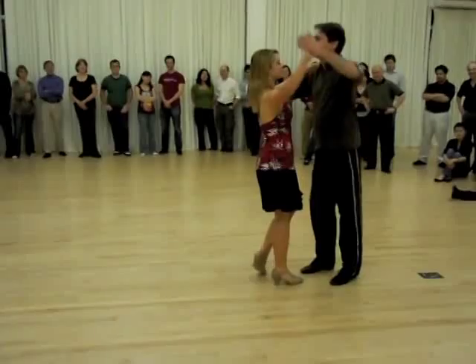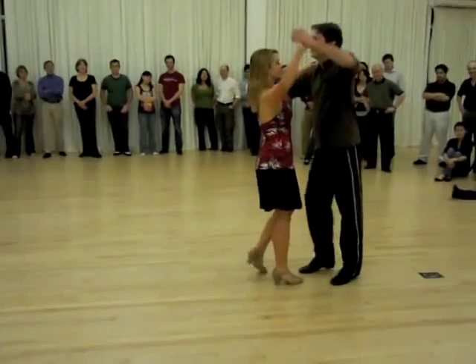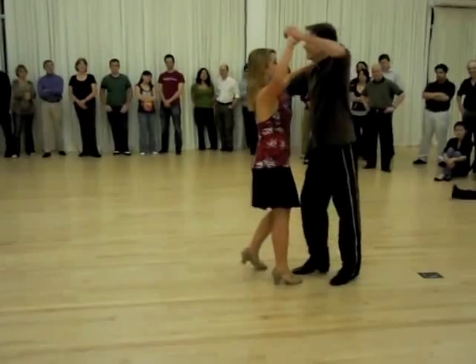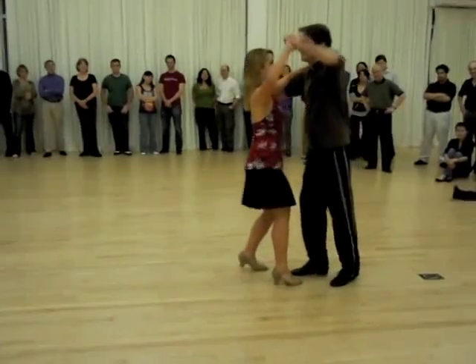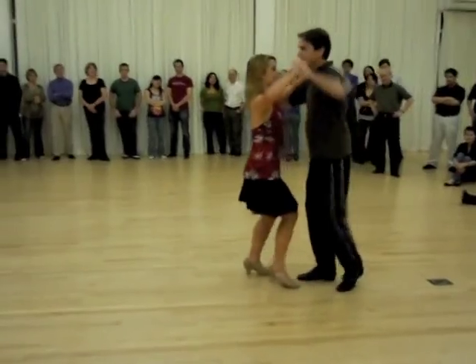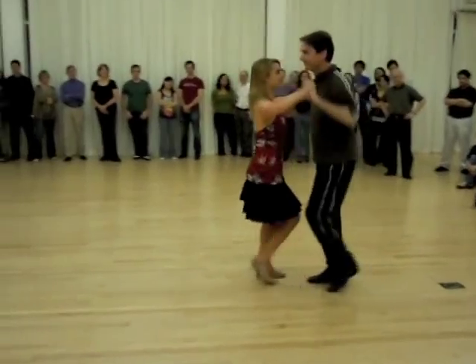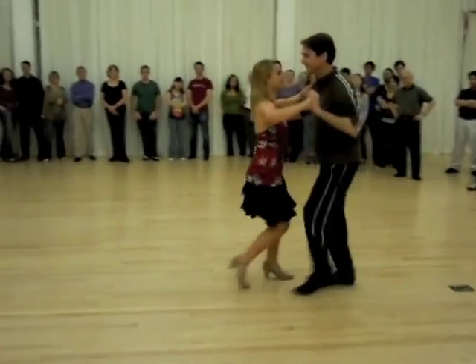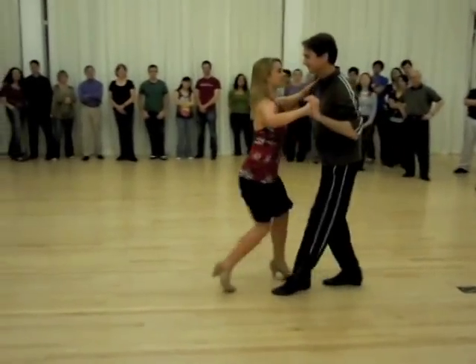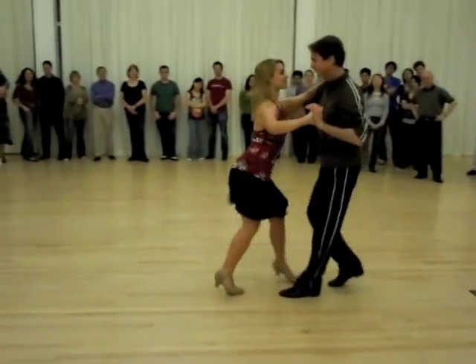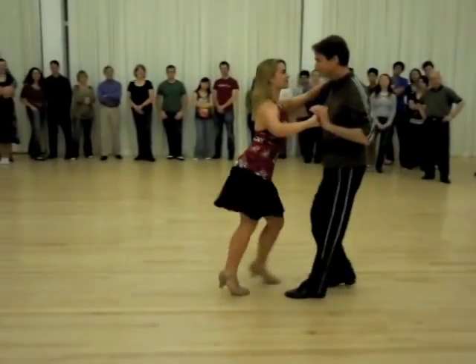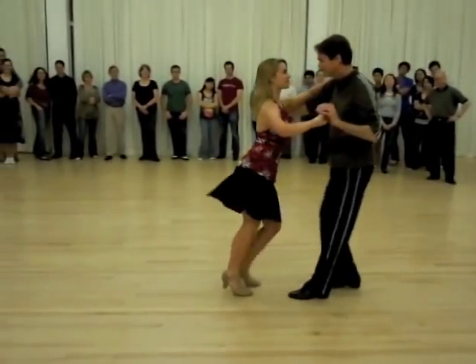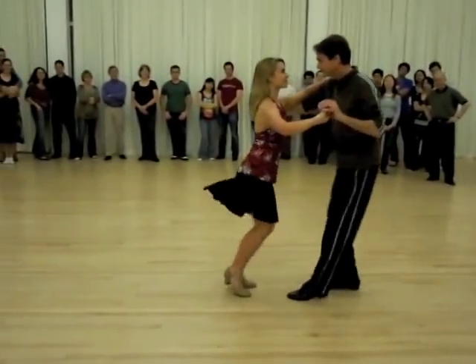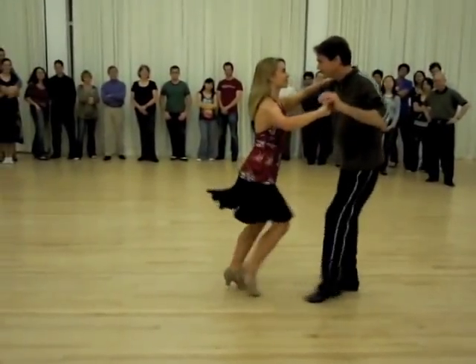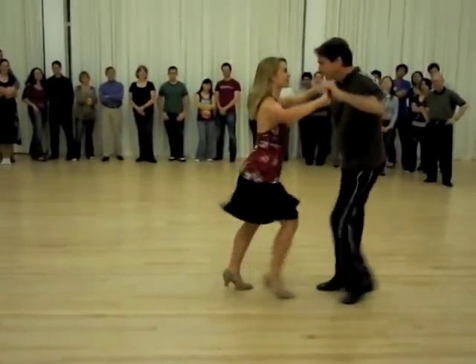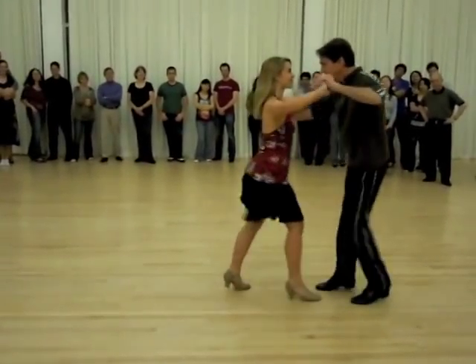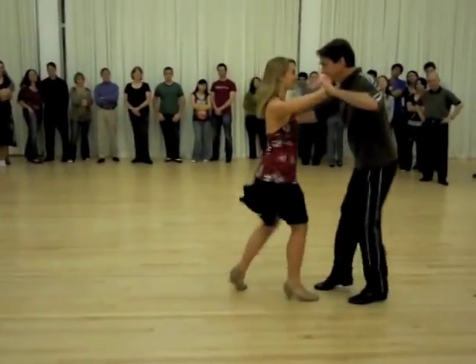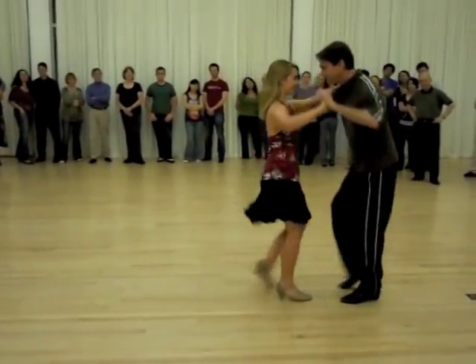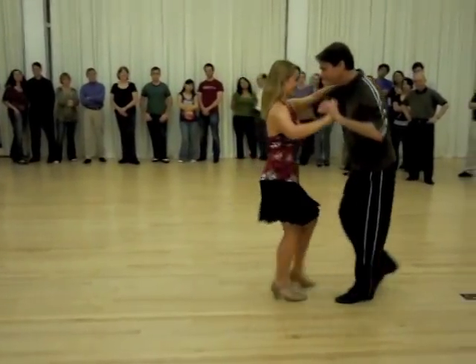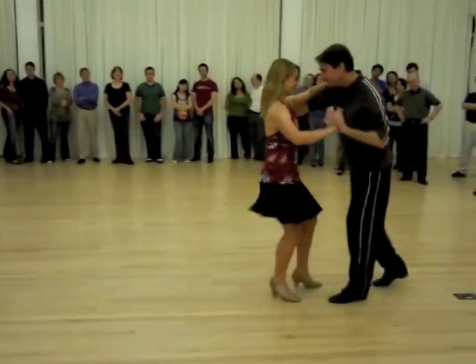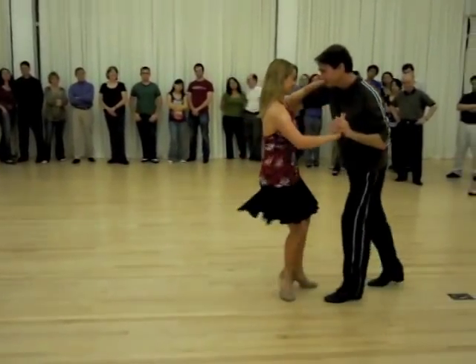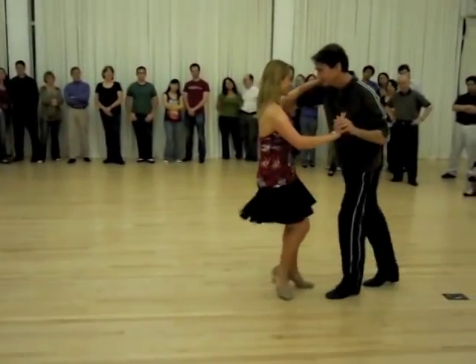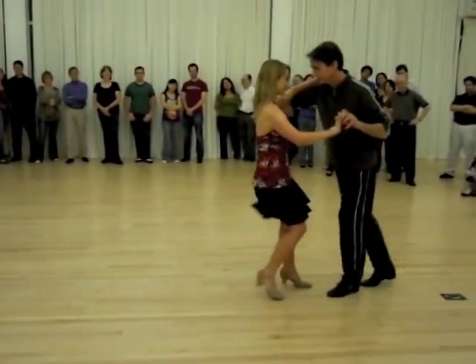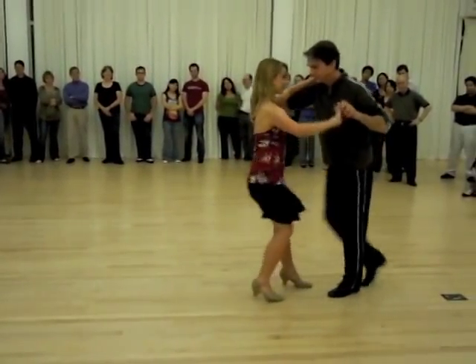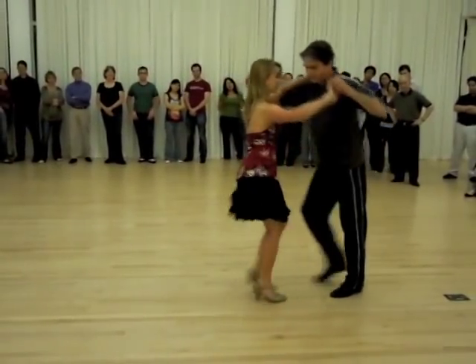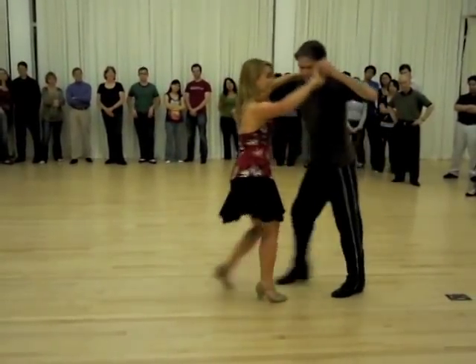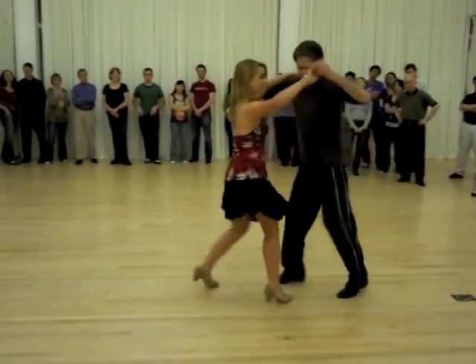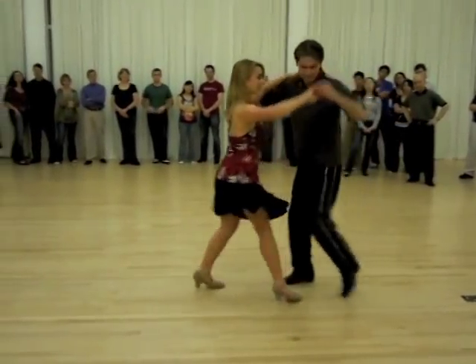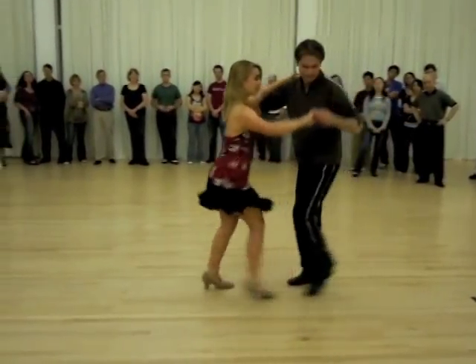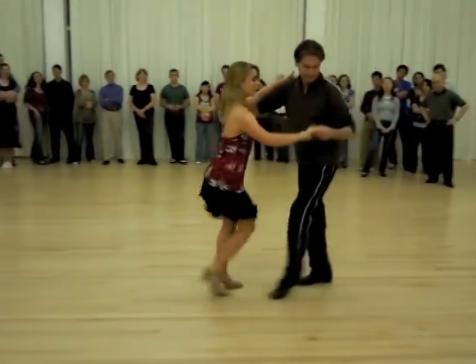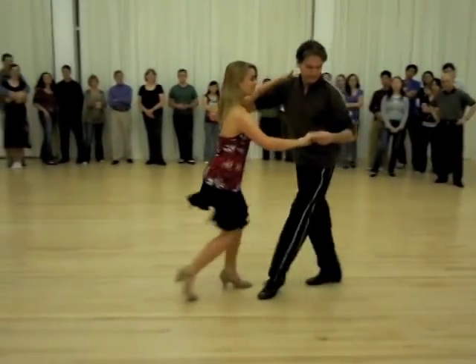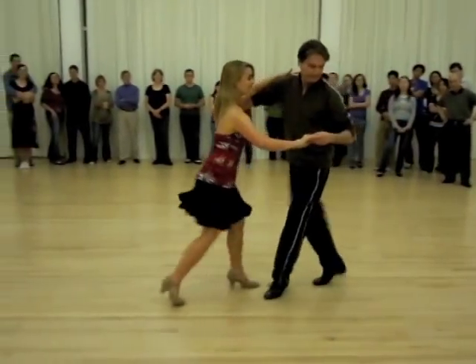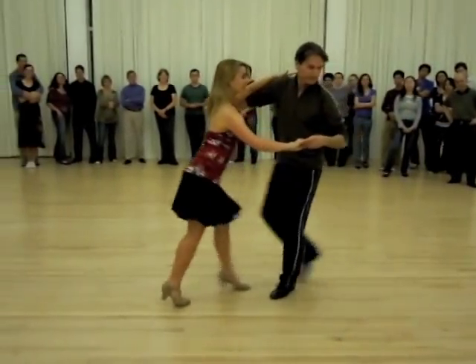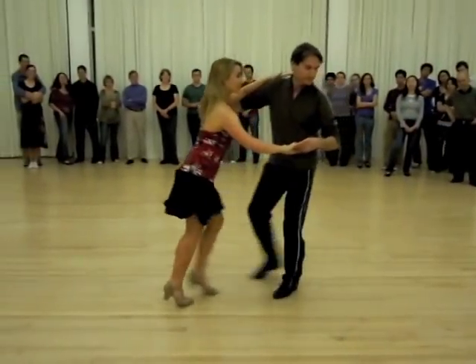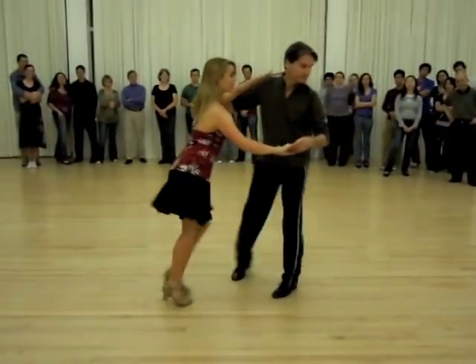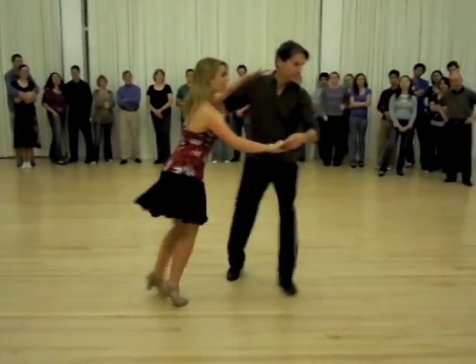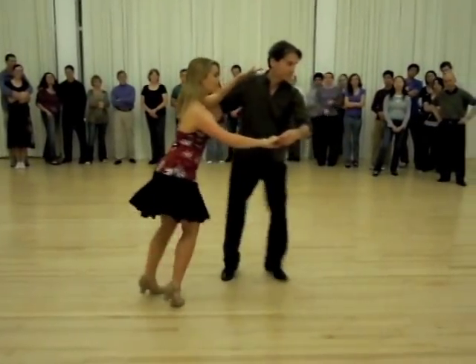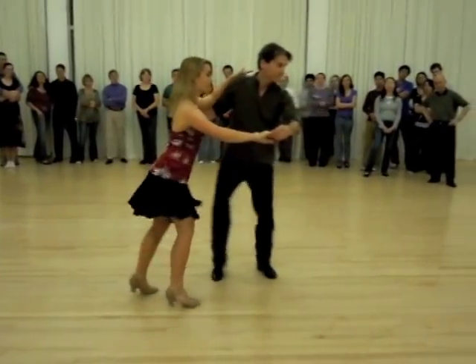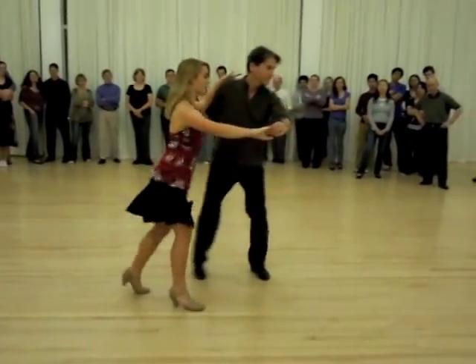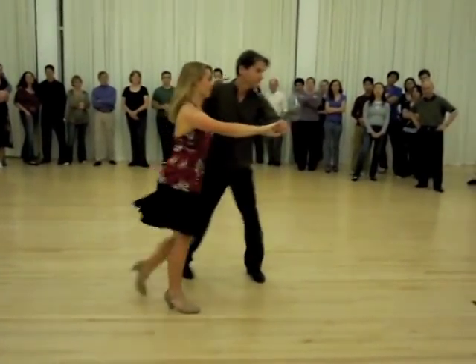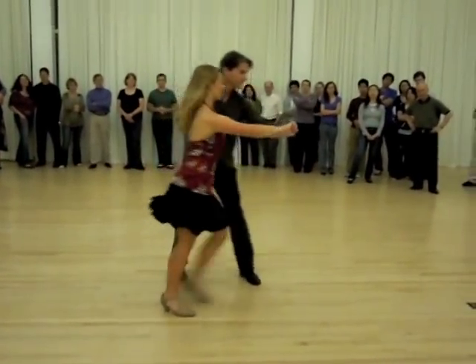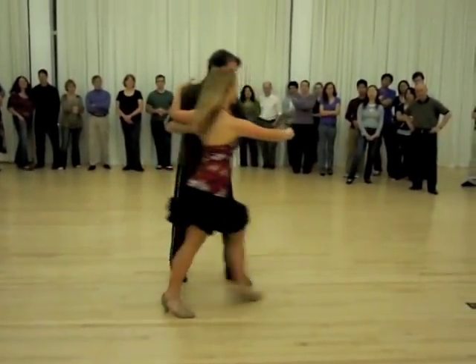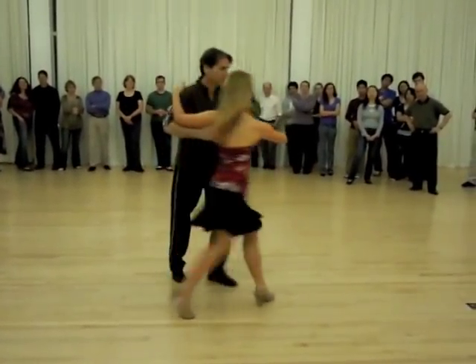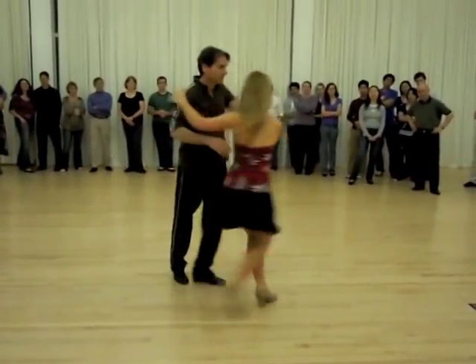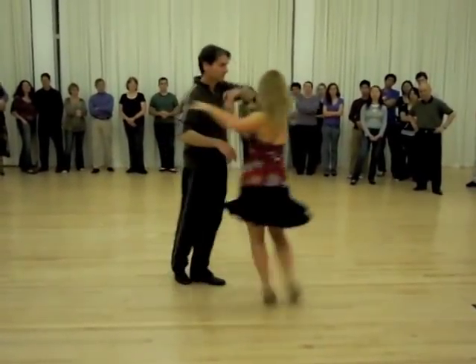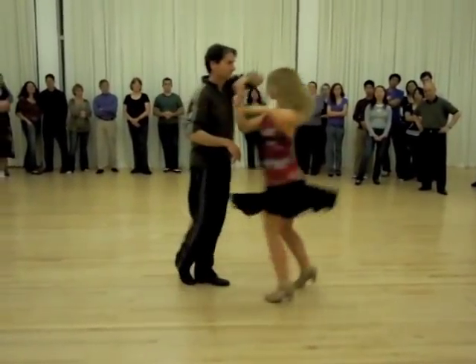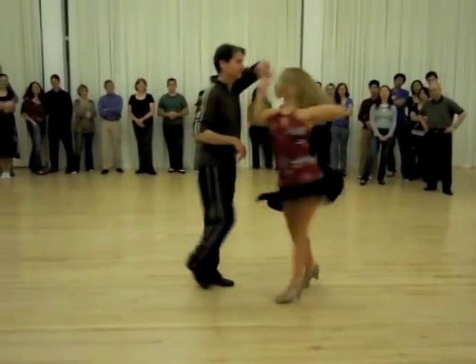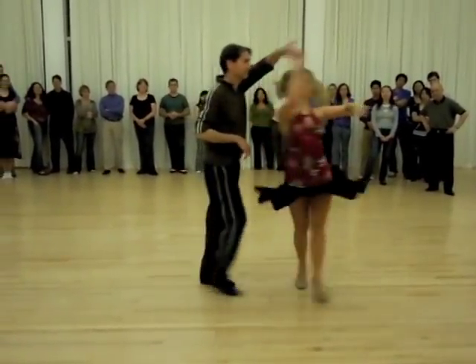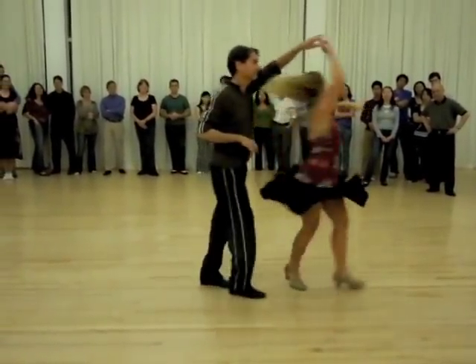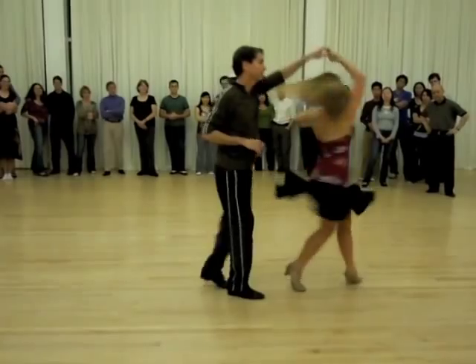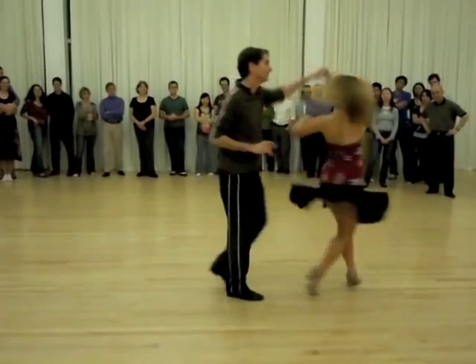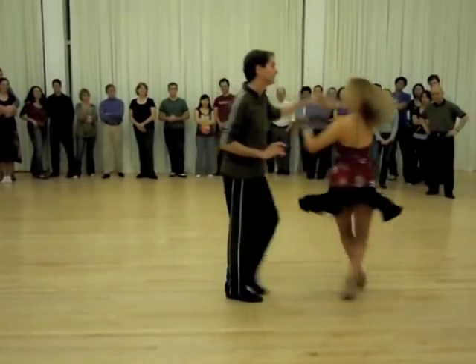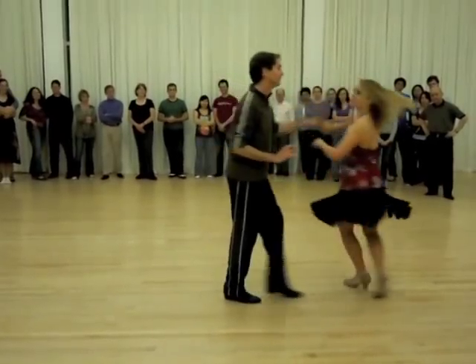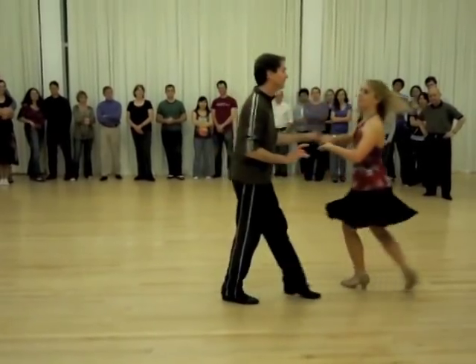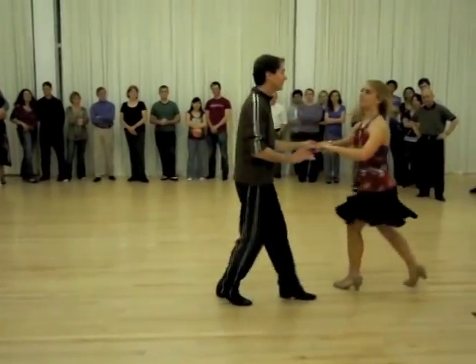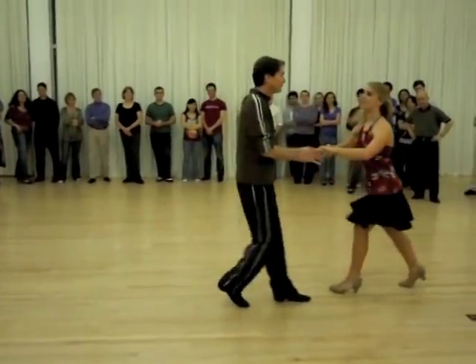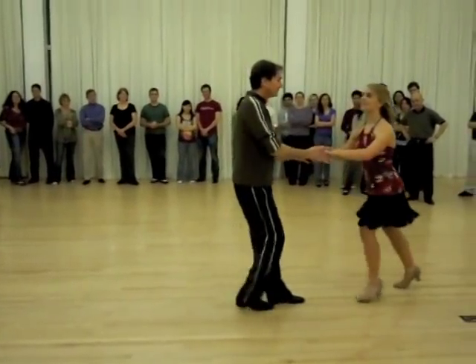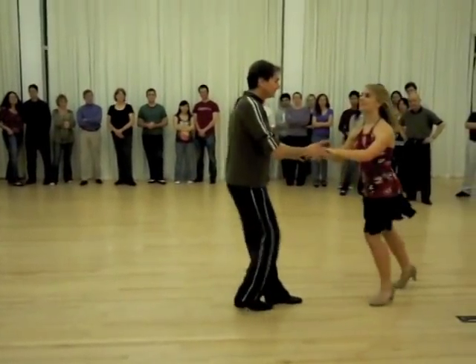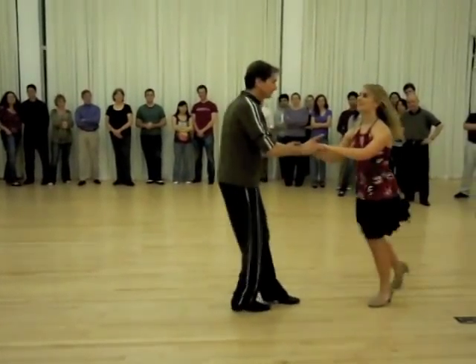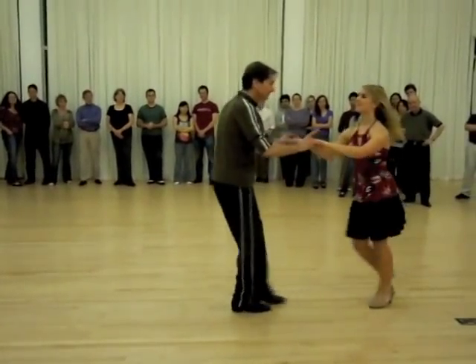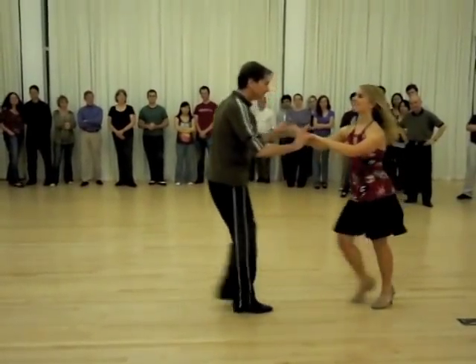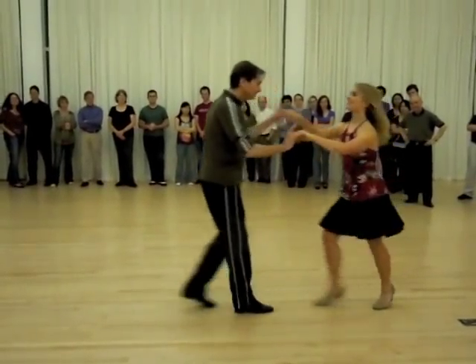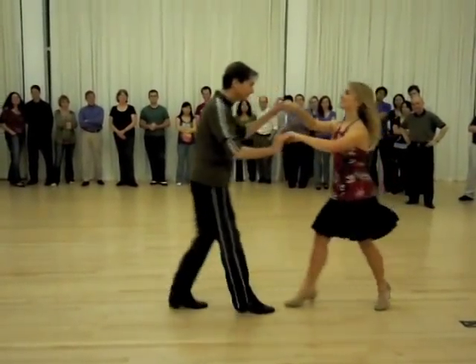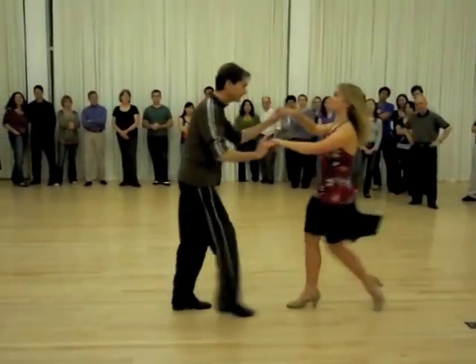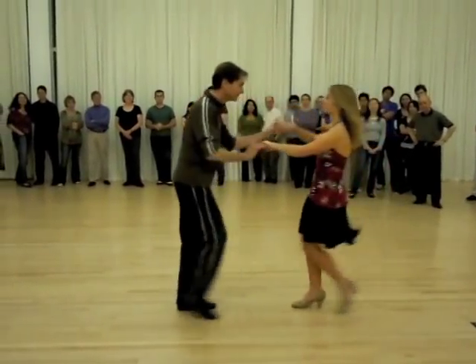Basic, cross body, knee and side turn. Basic, taking open two hands.